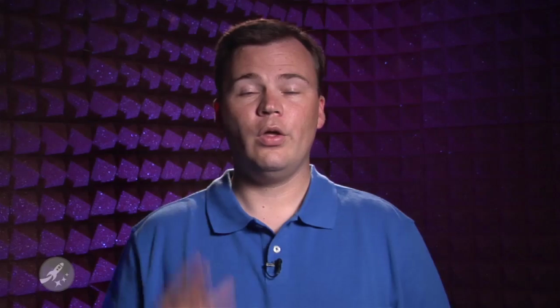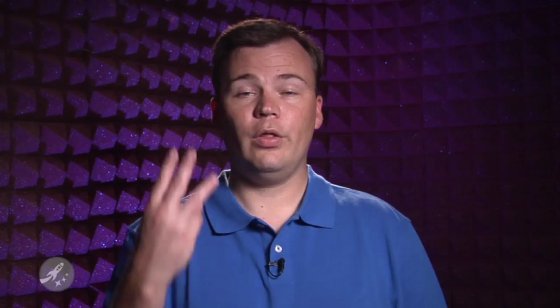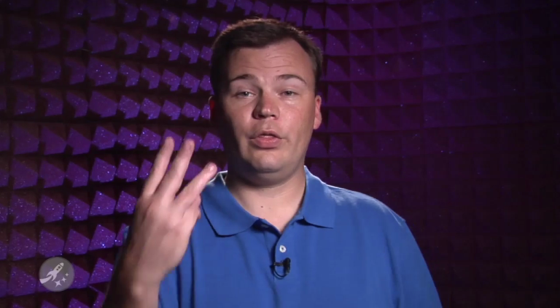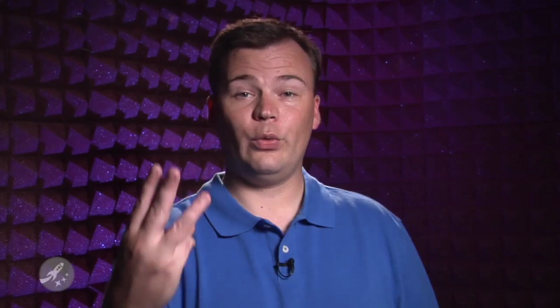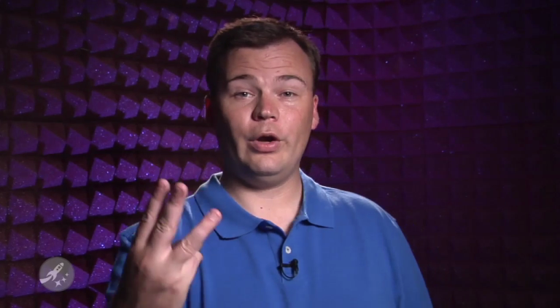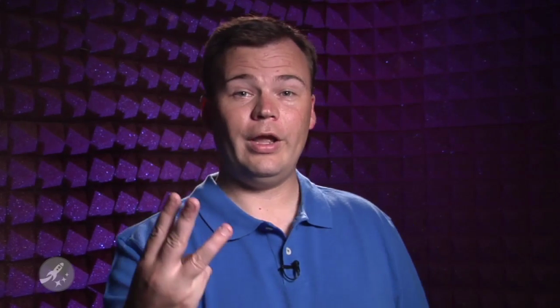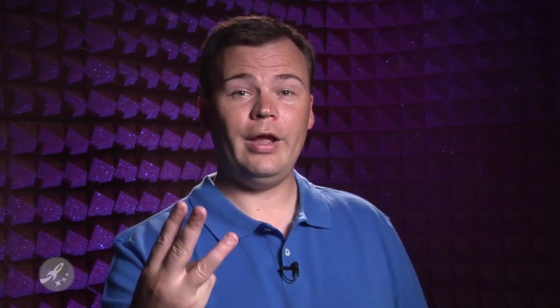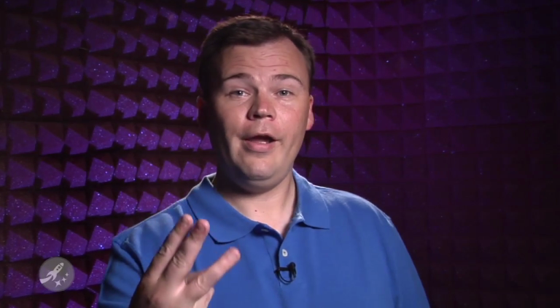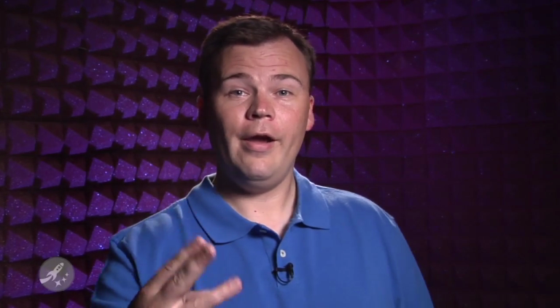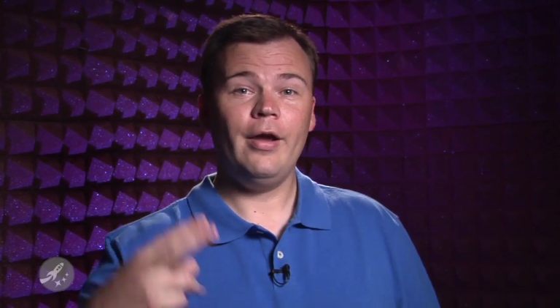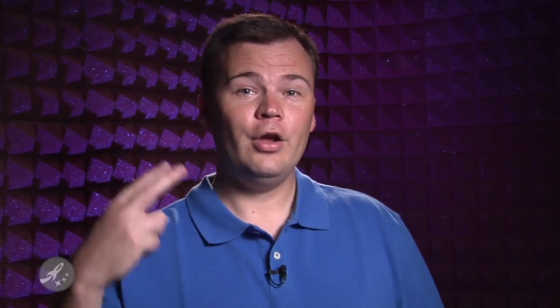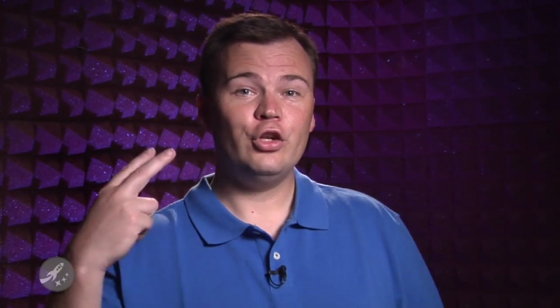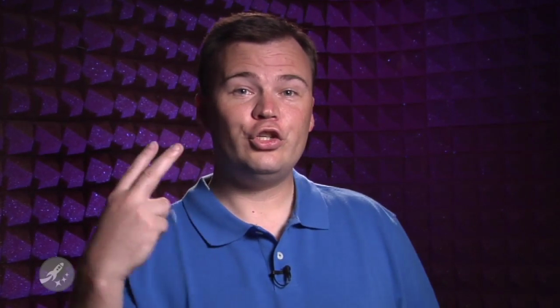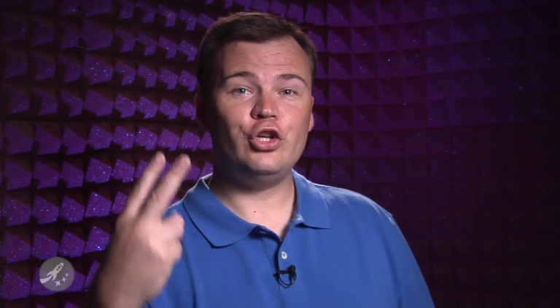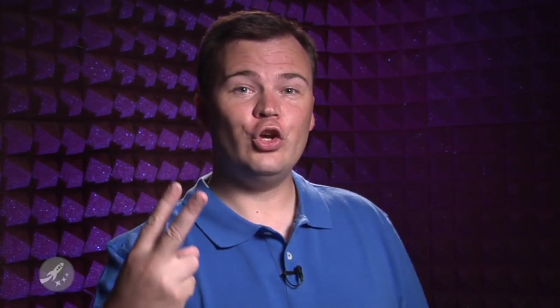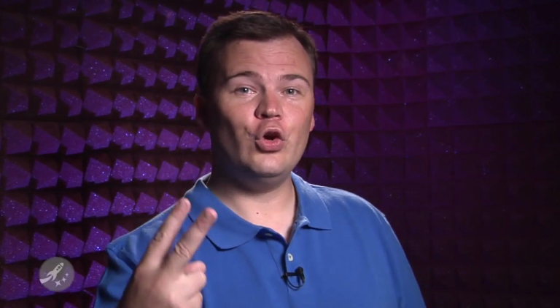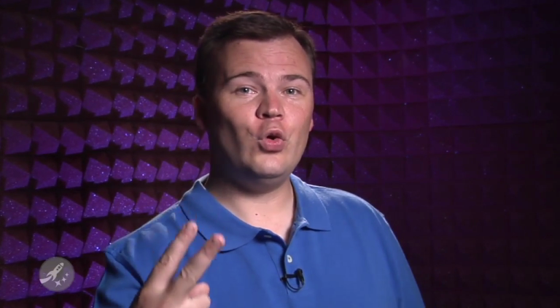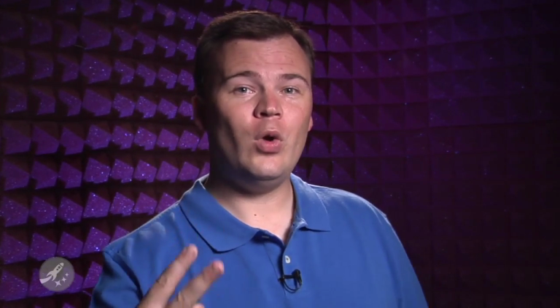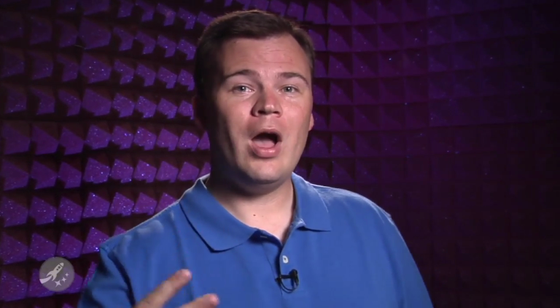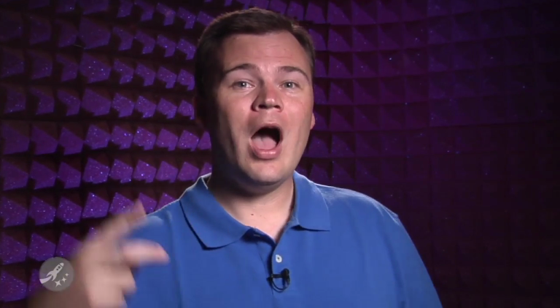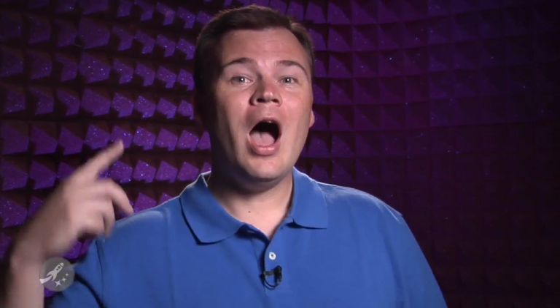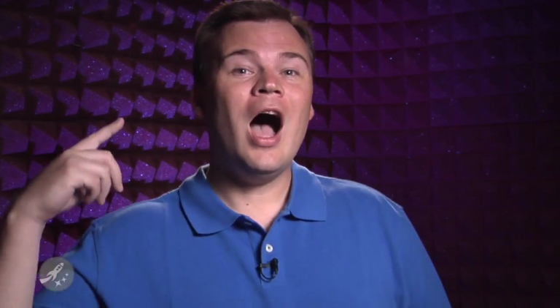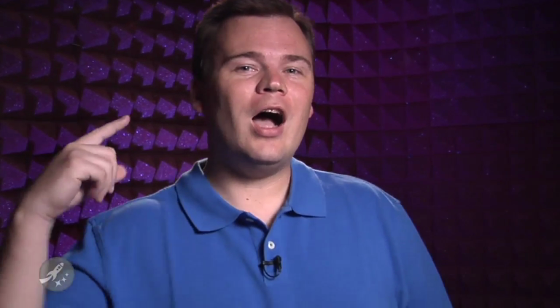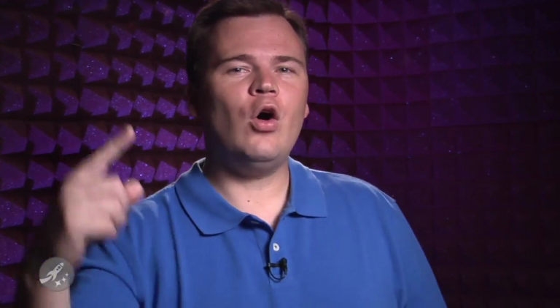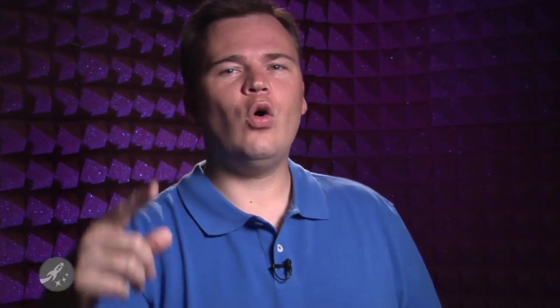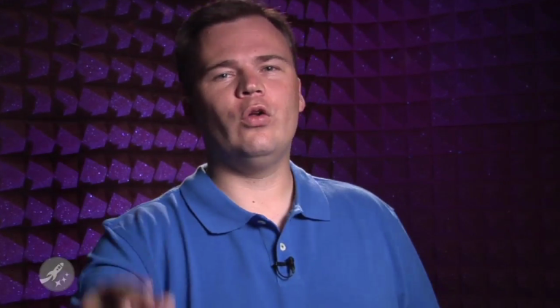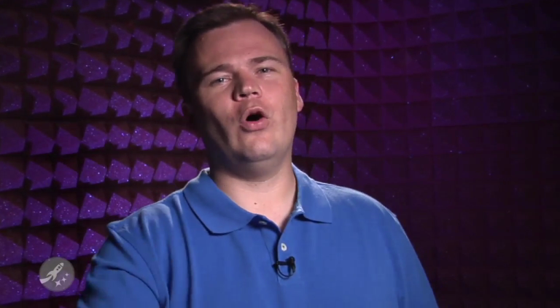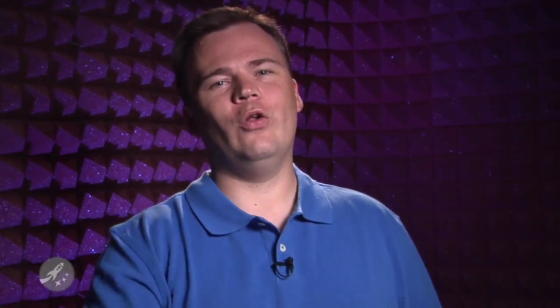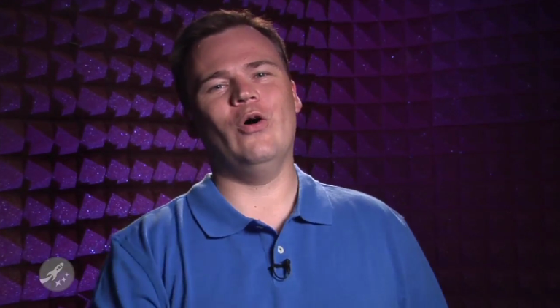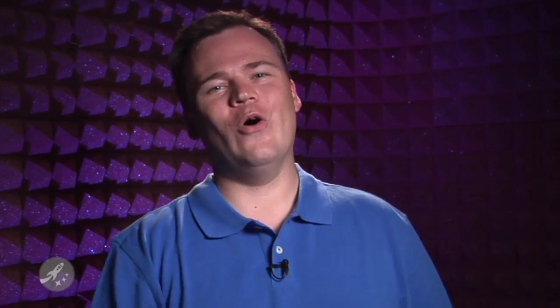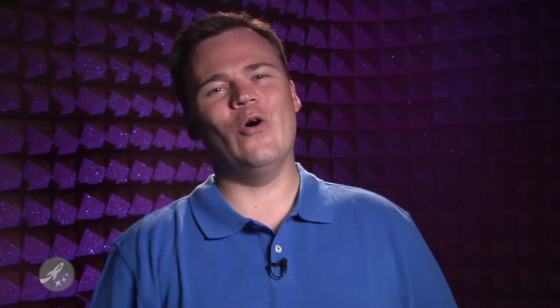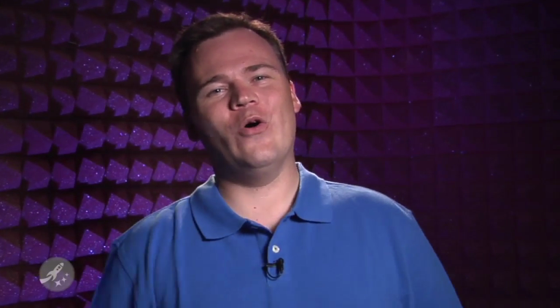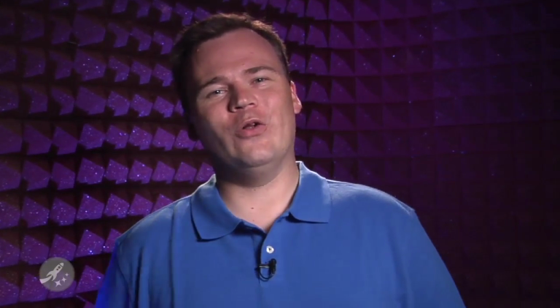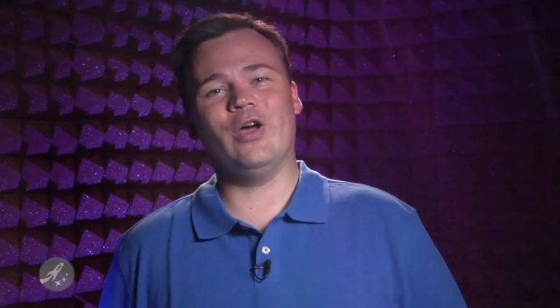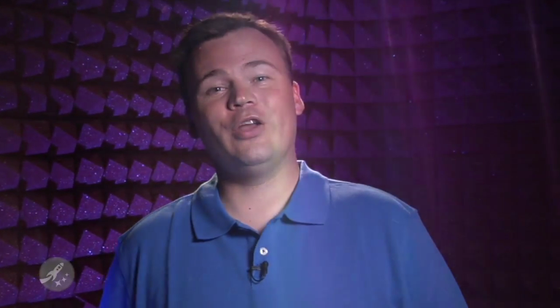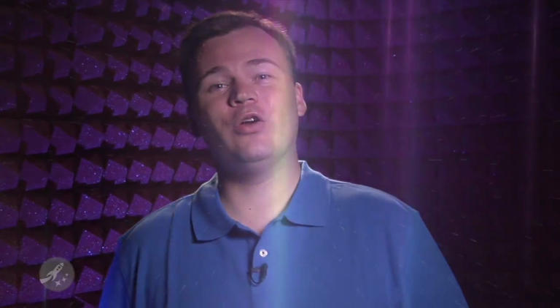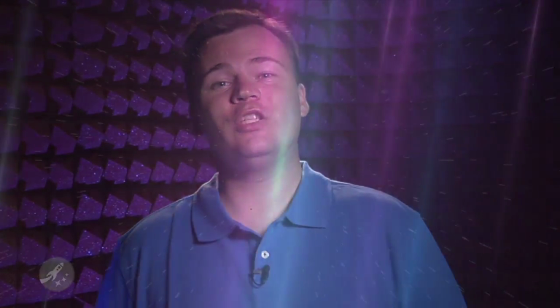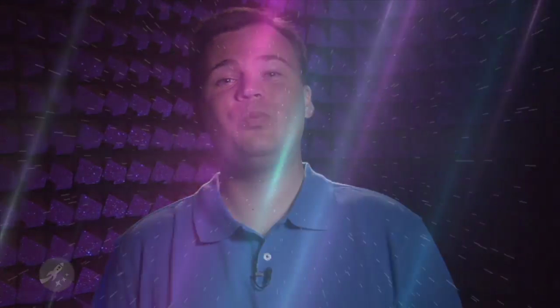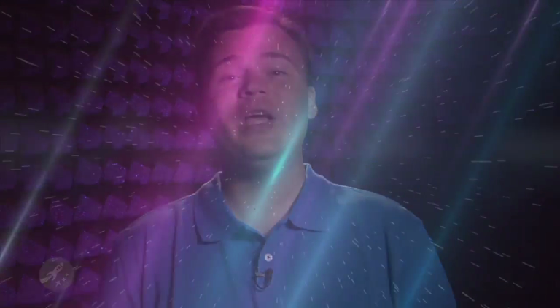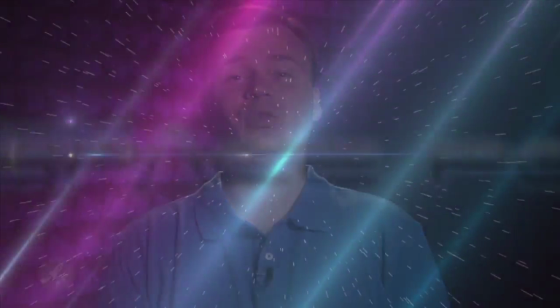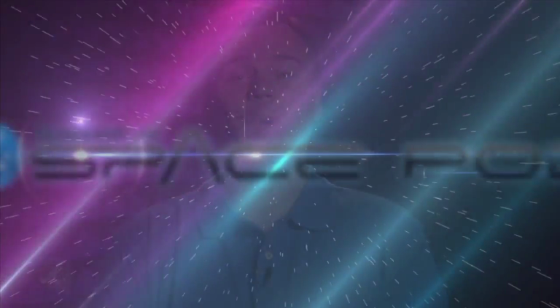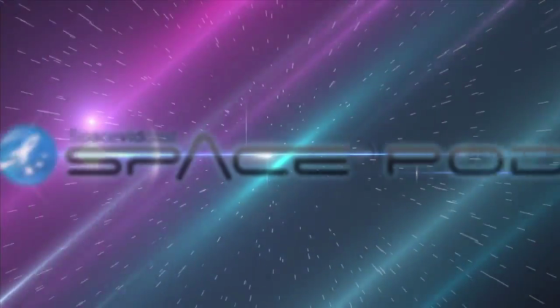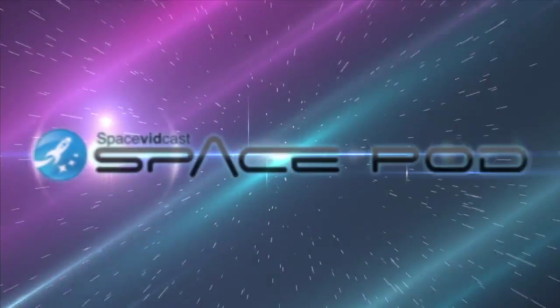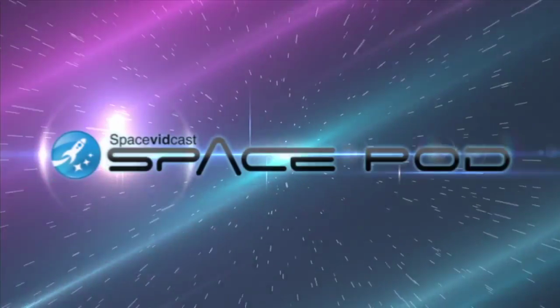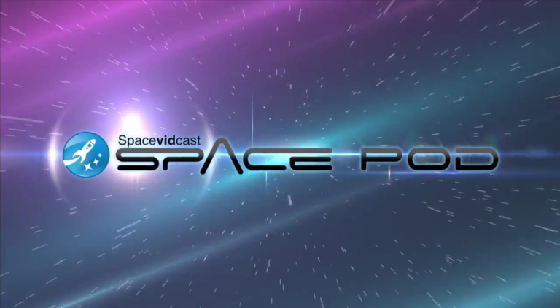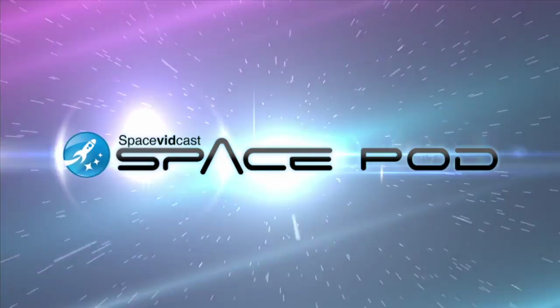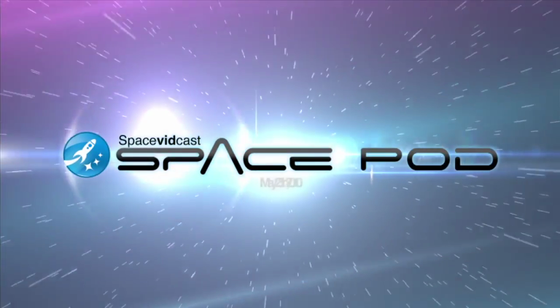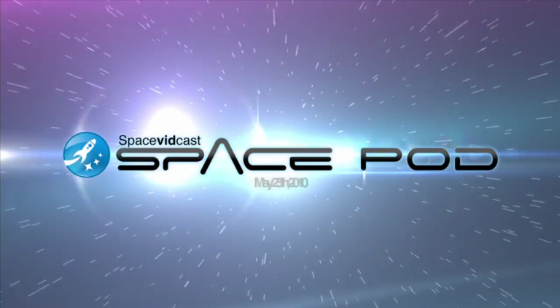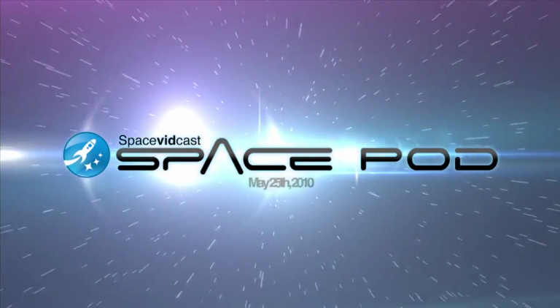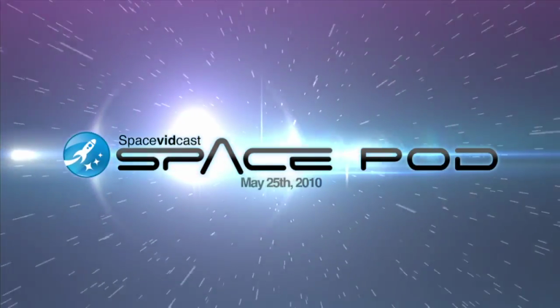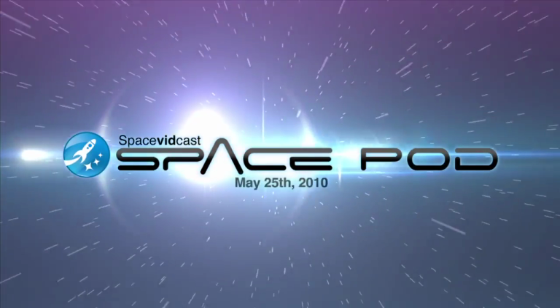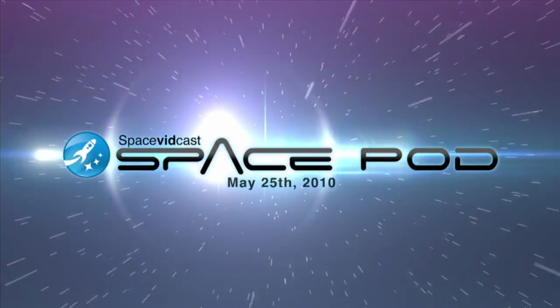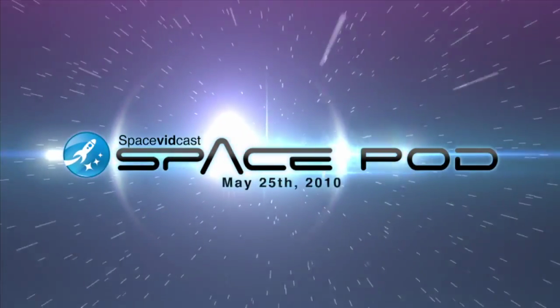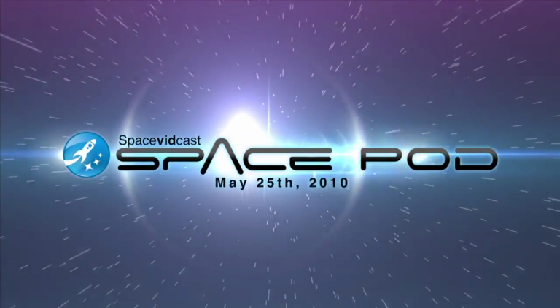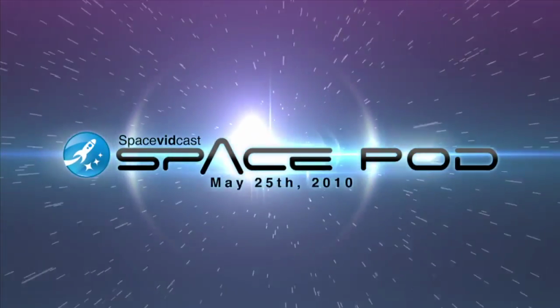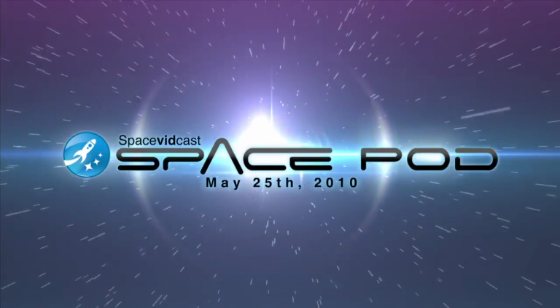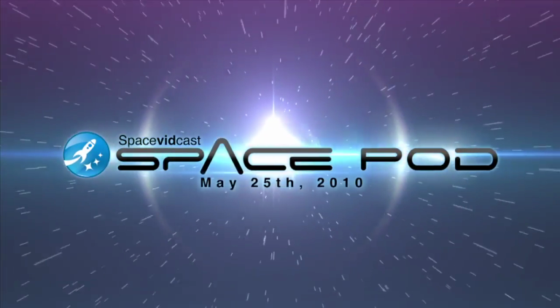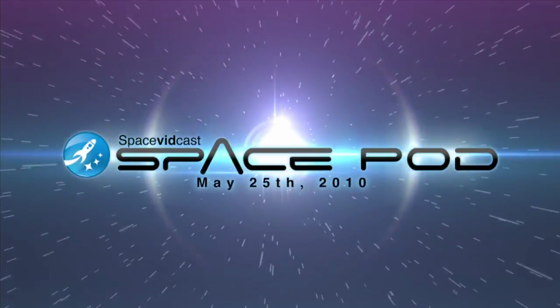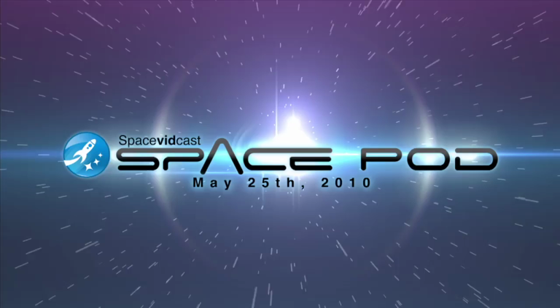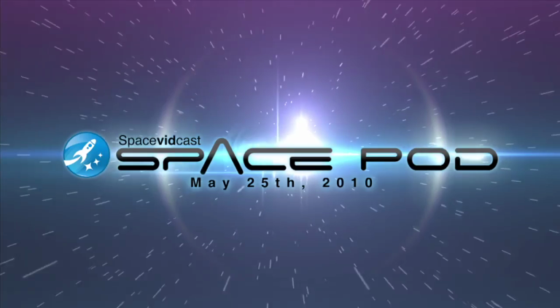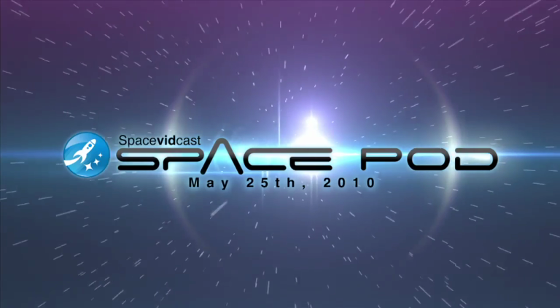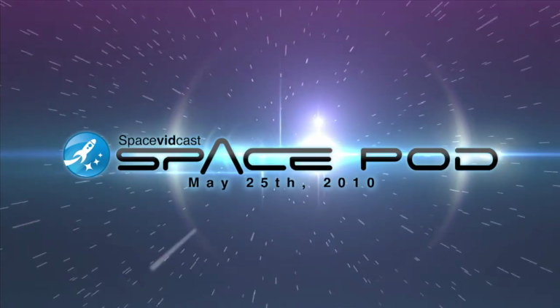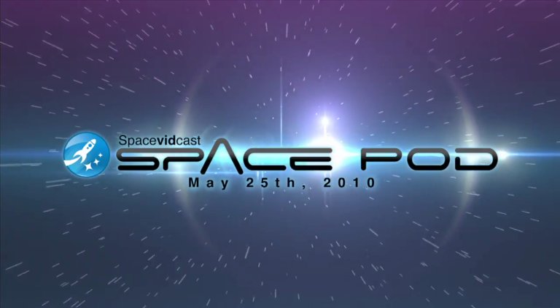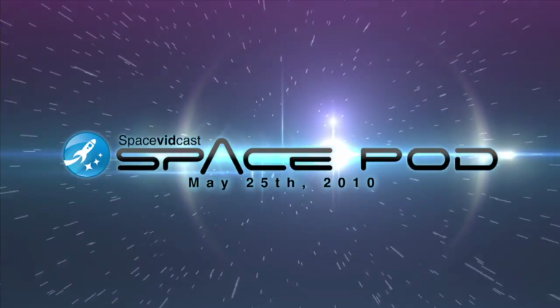Three, two — hold on to your space pod for May 25th, 2010.